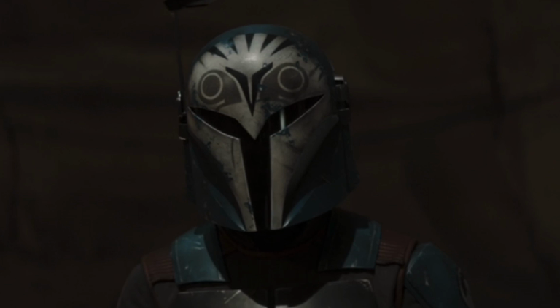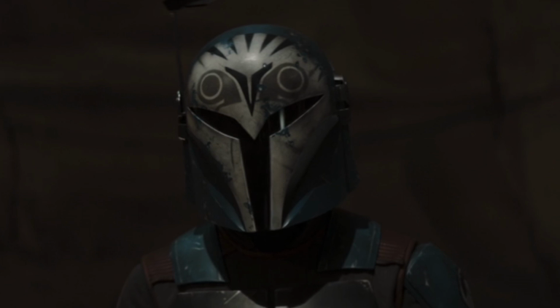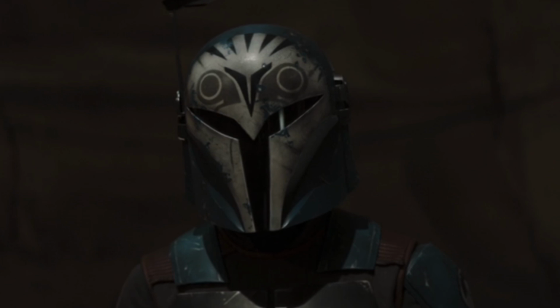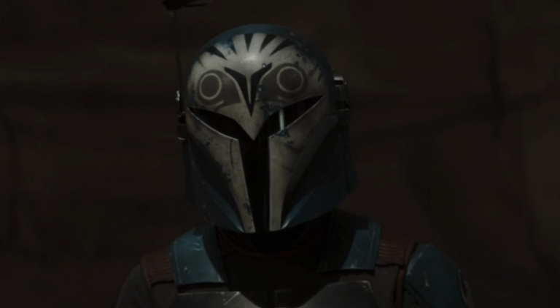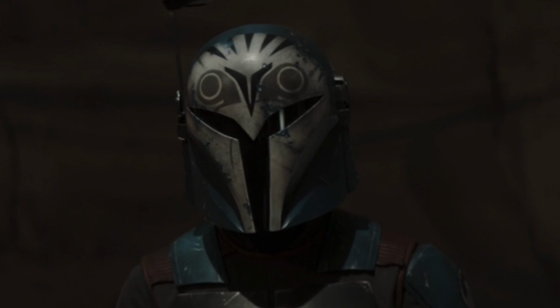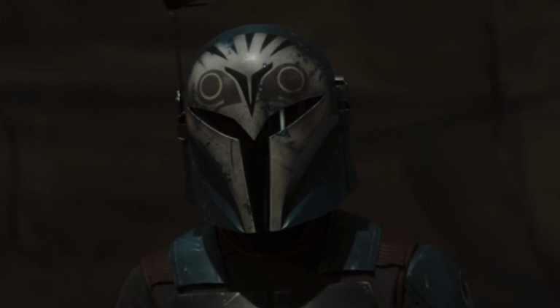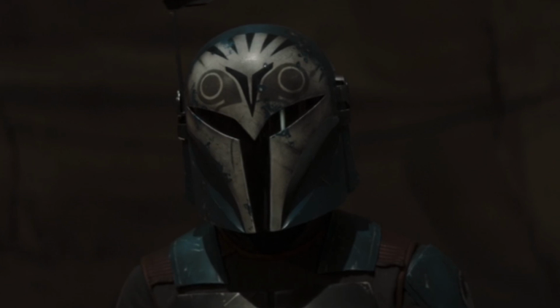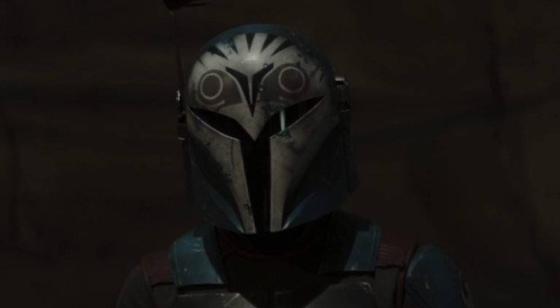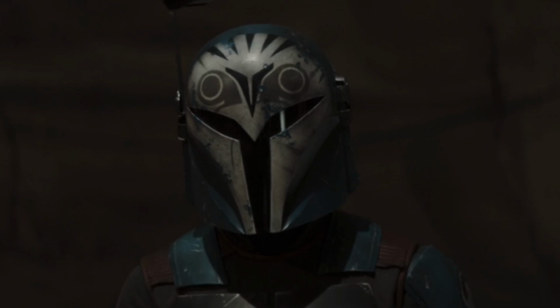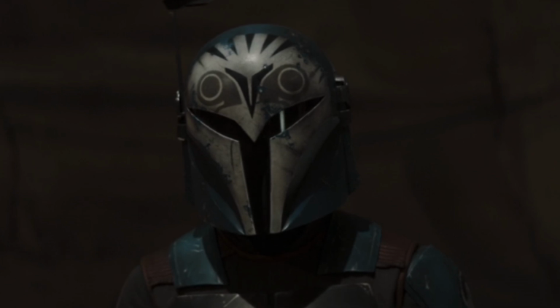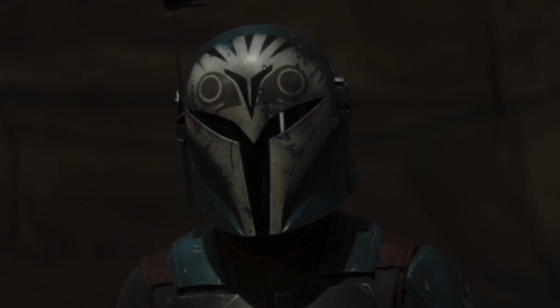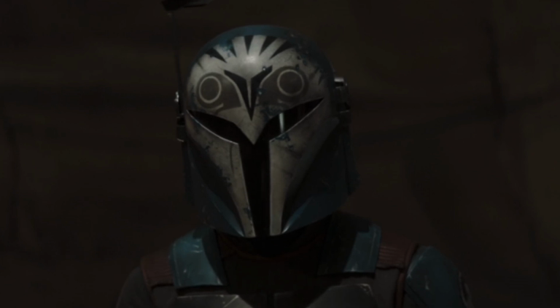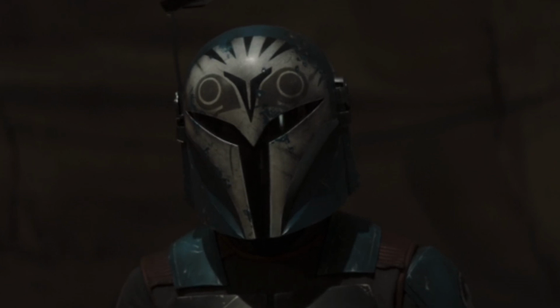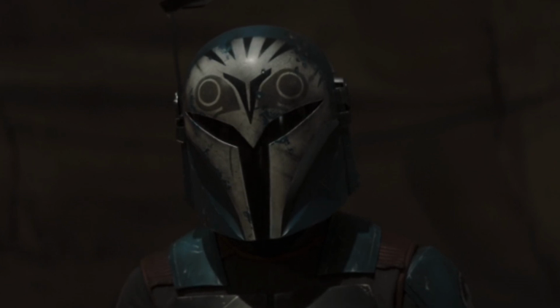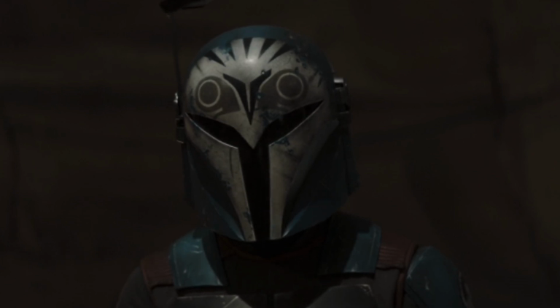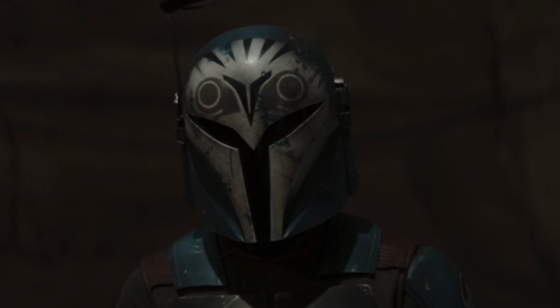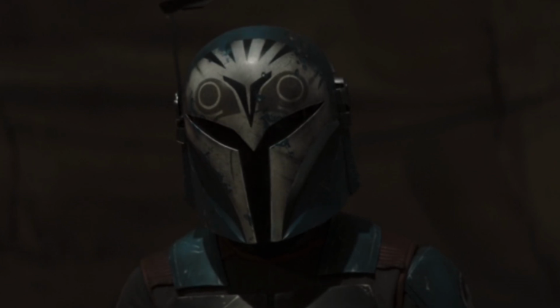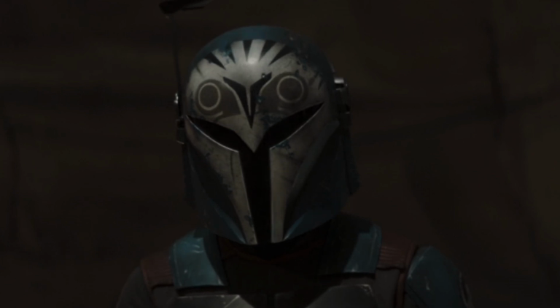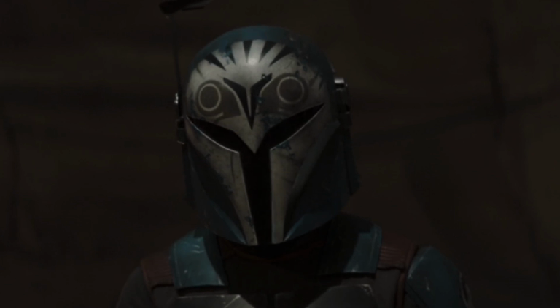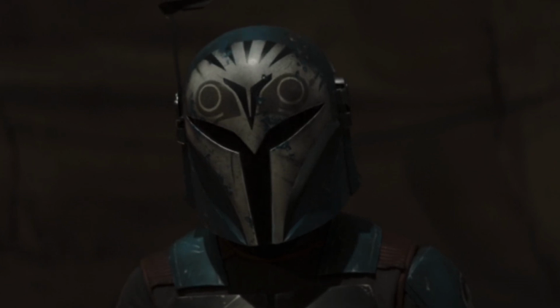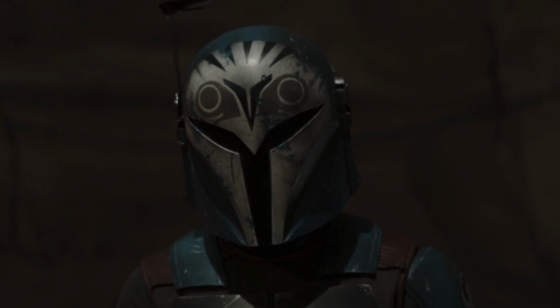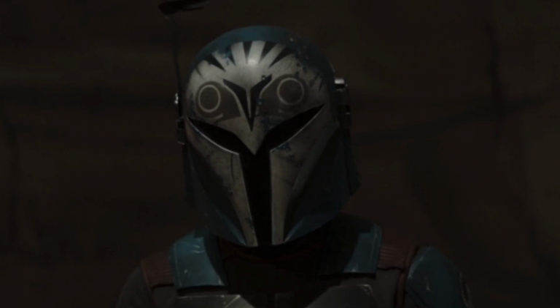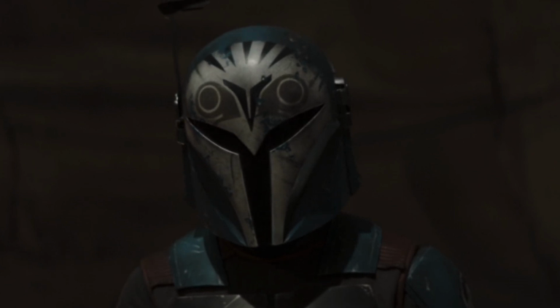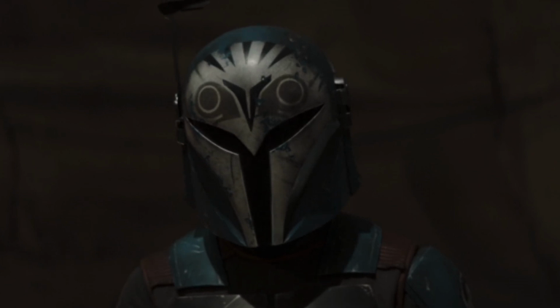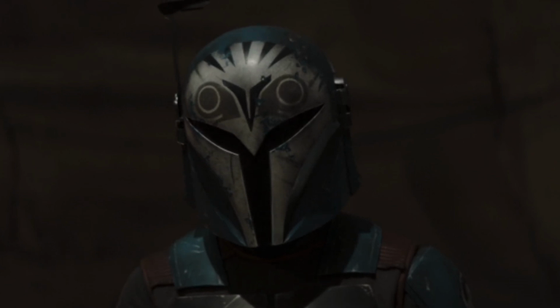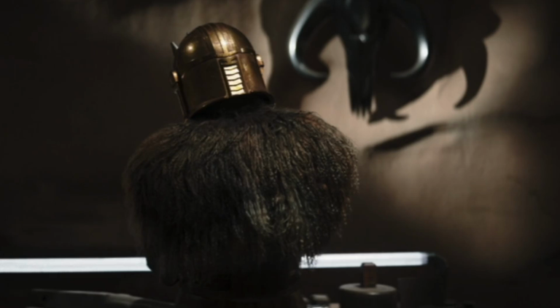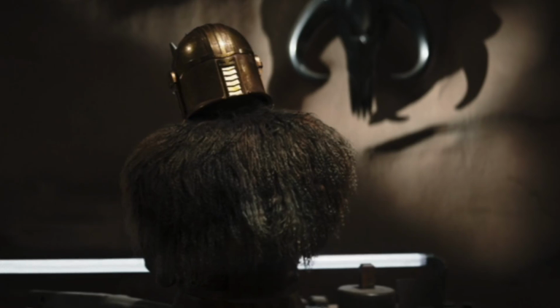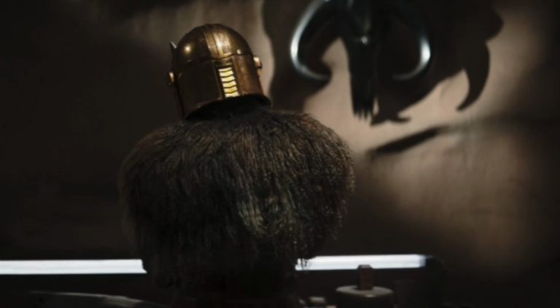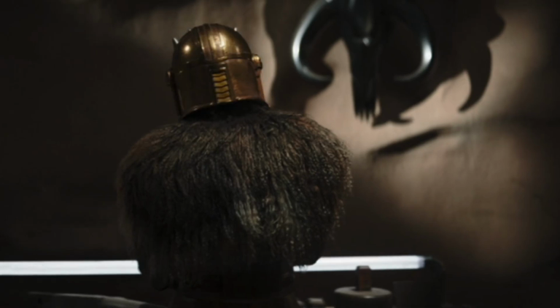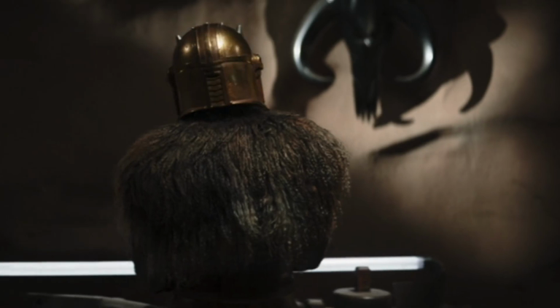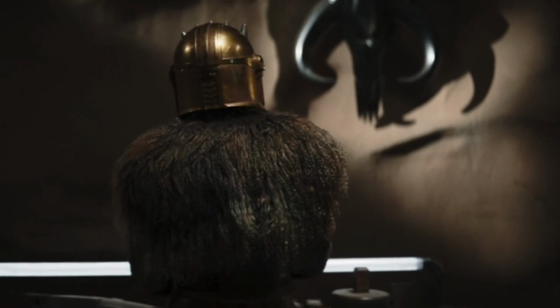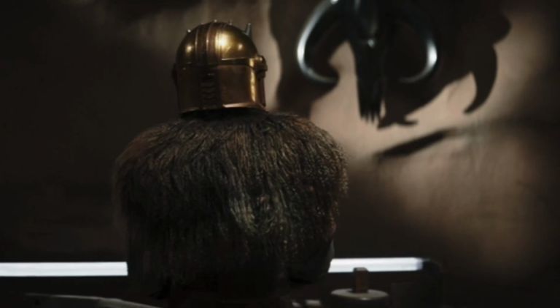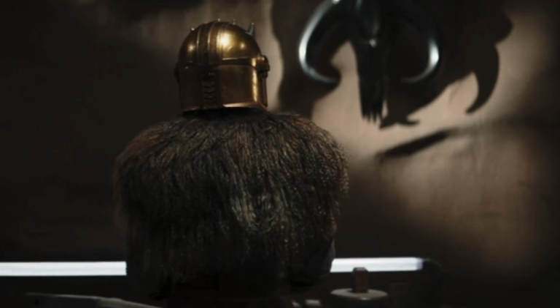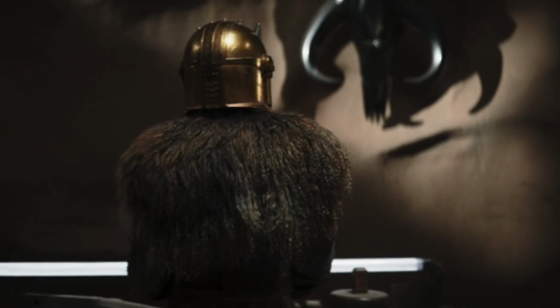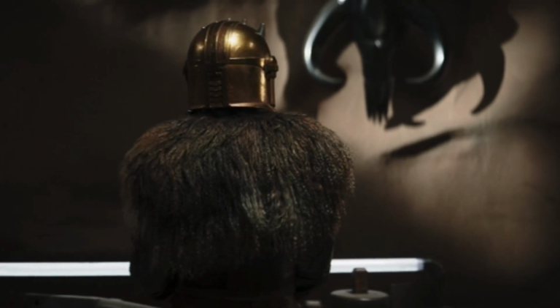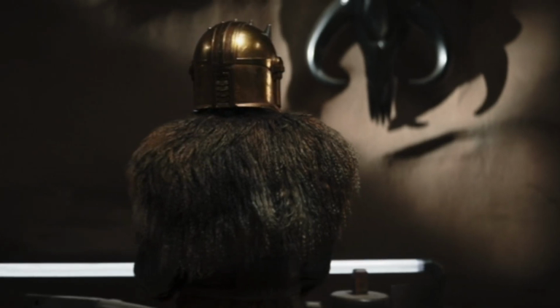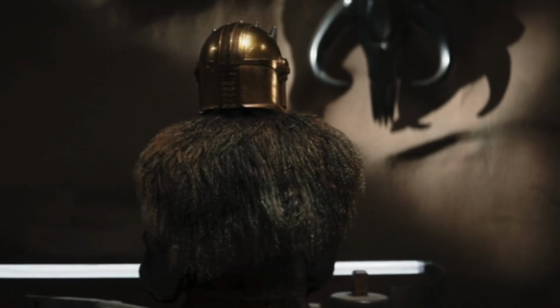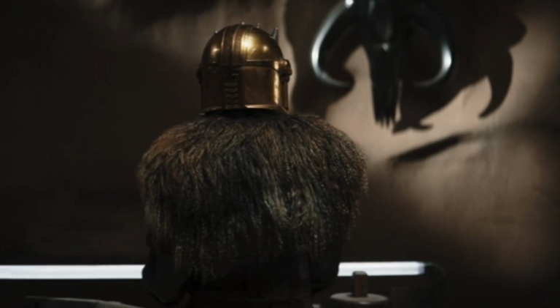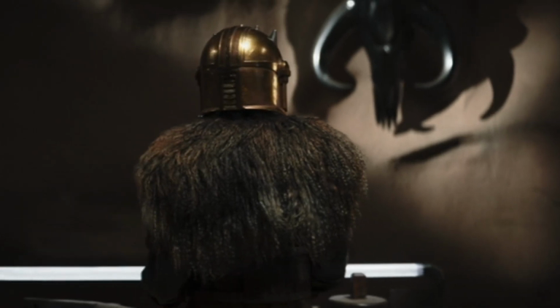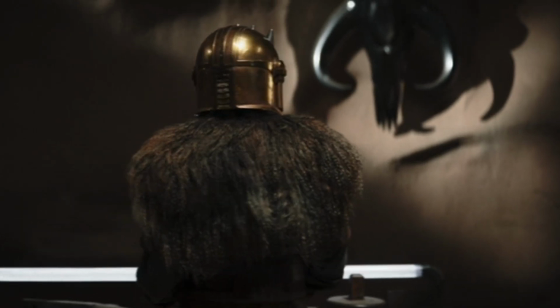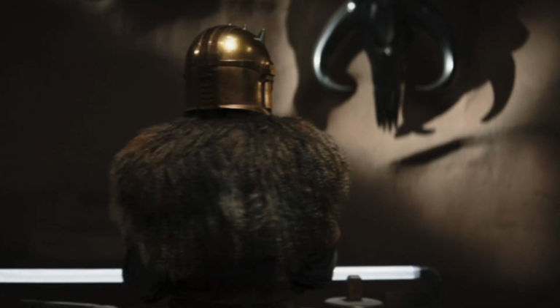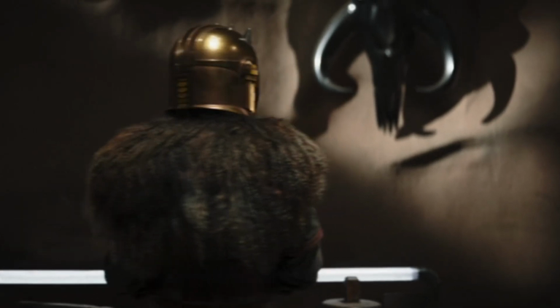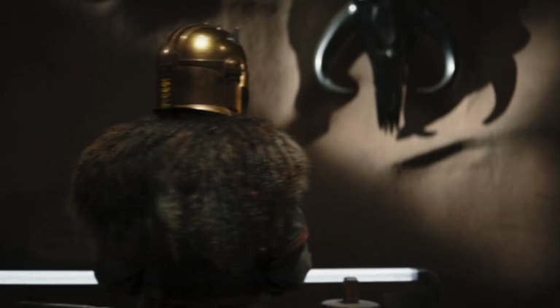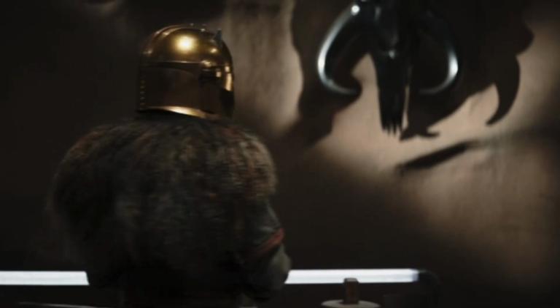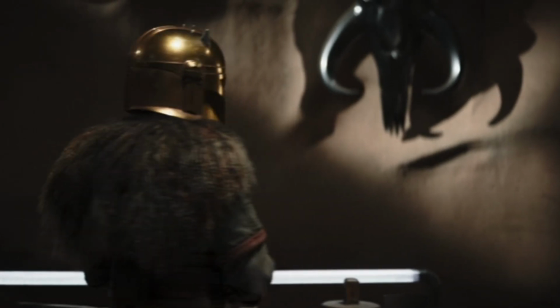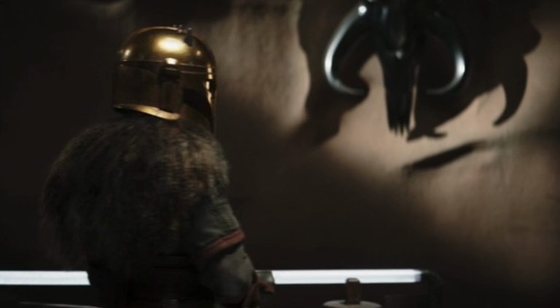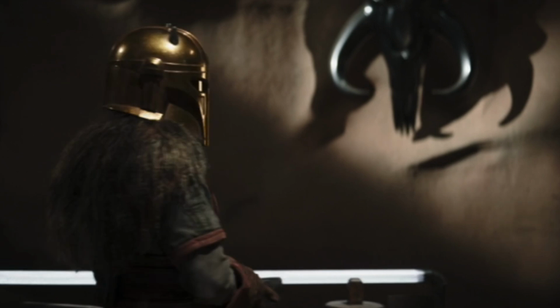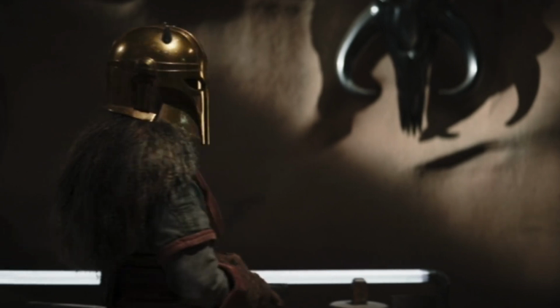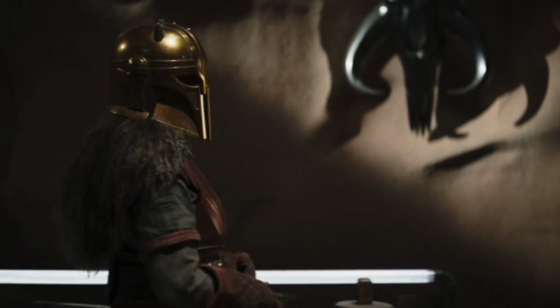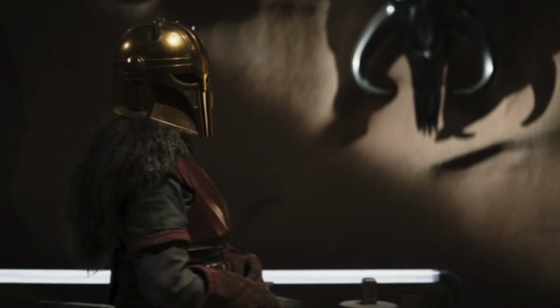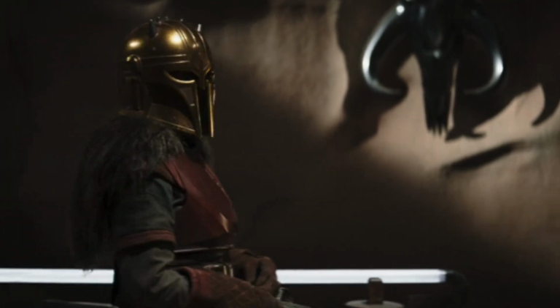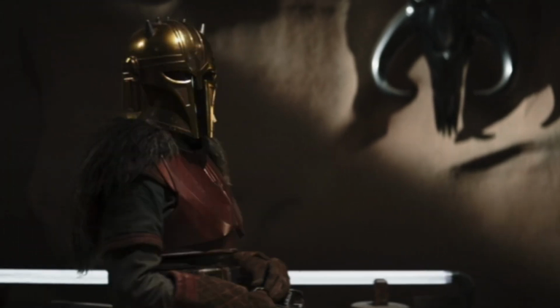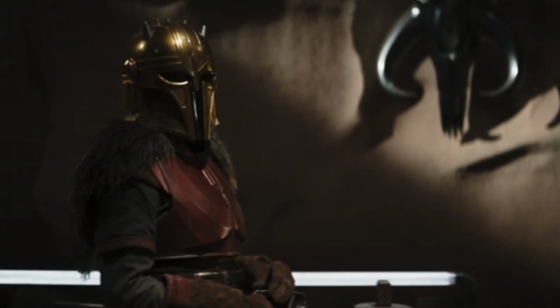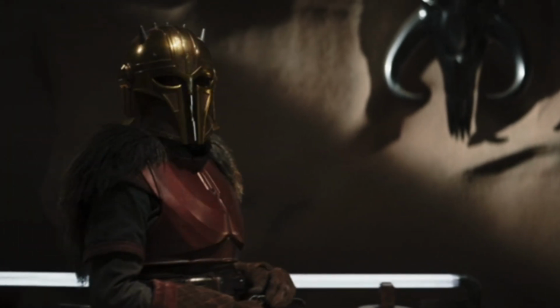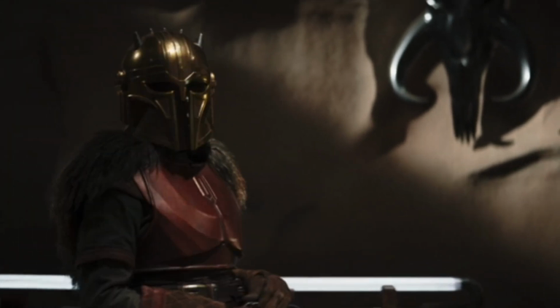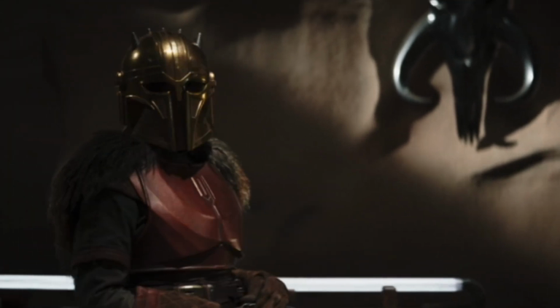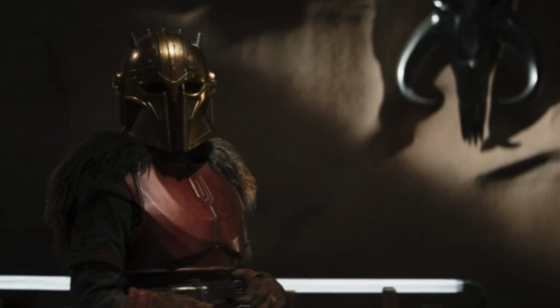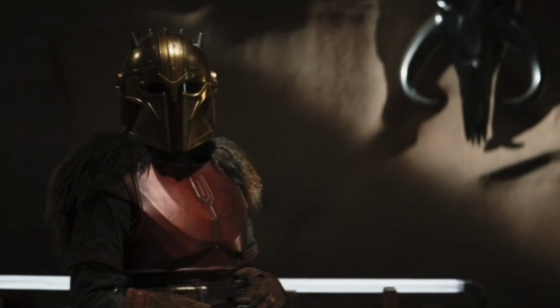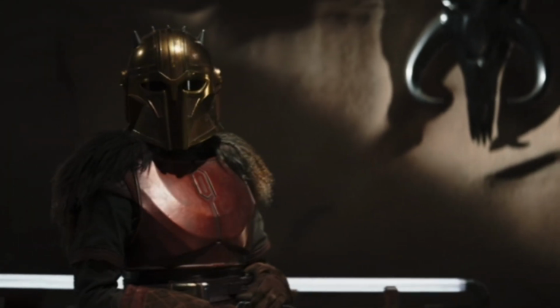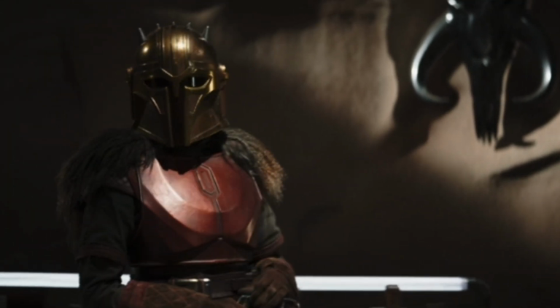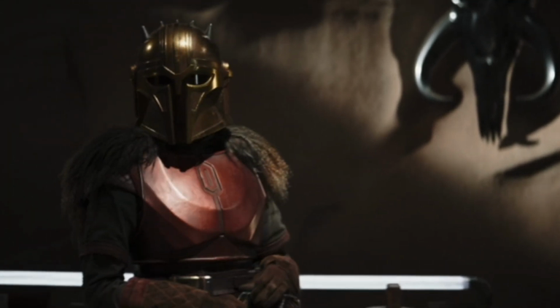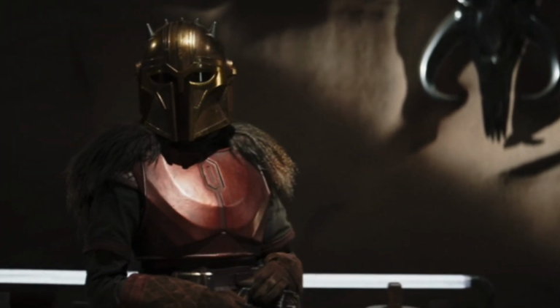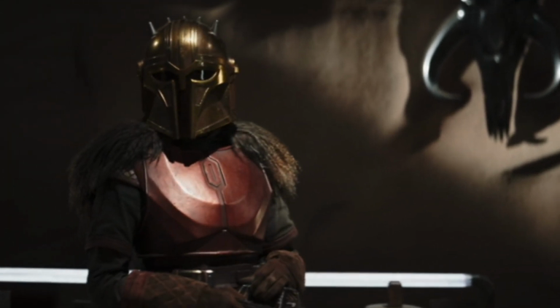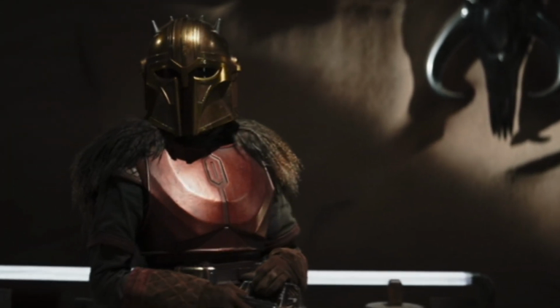Anyway, that is every marking on Bo-Katan's armor. To see a video about every marking on Sabine Wren's armor, watch the video on the end screen.